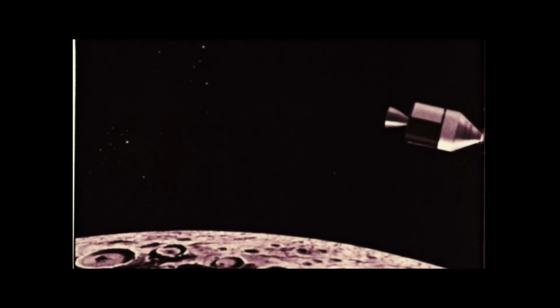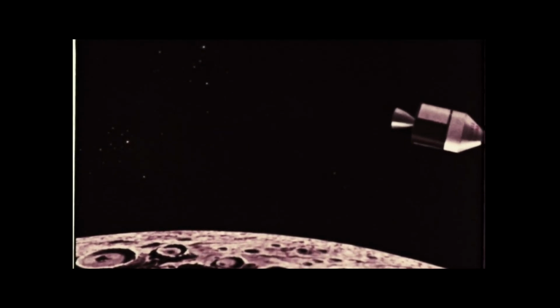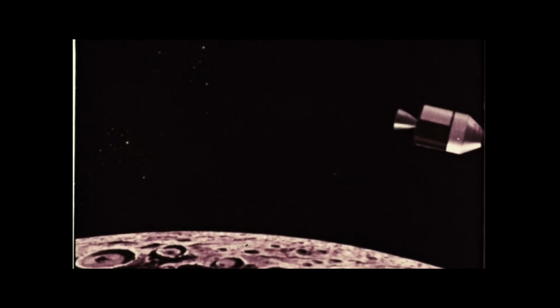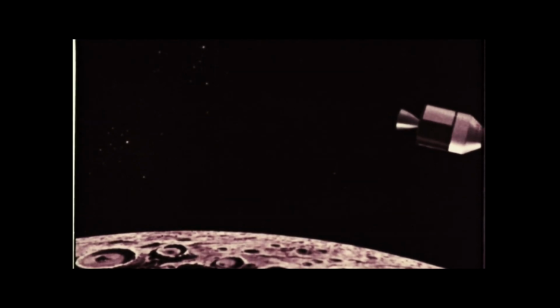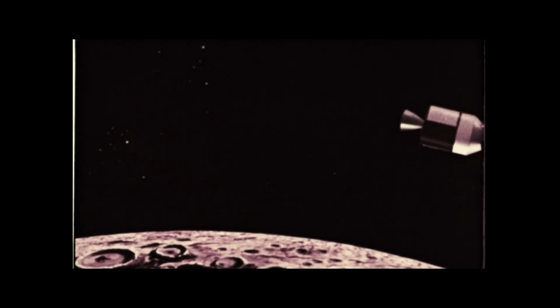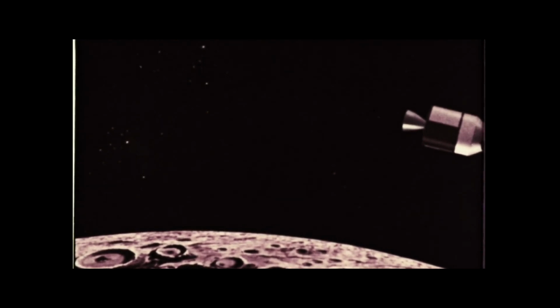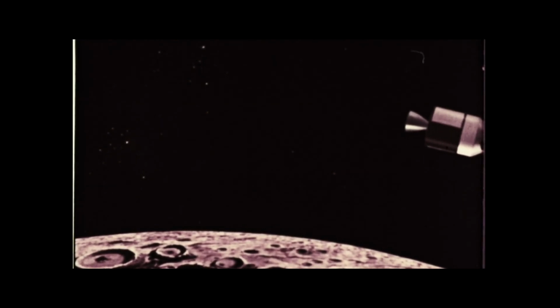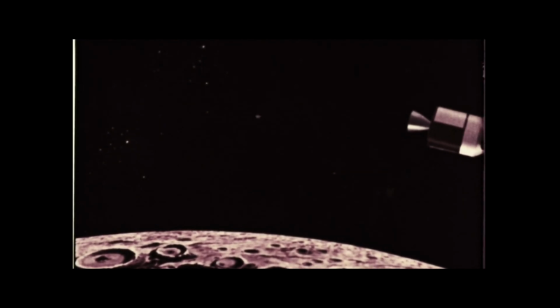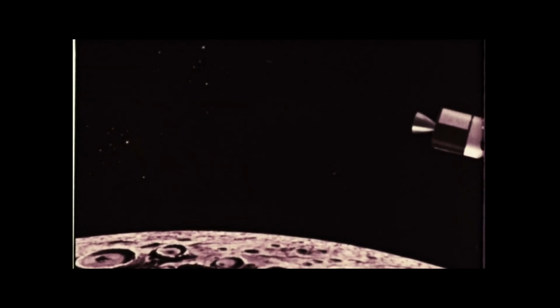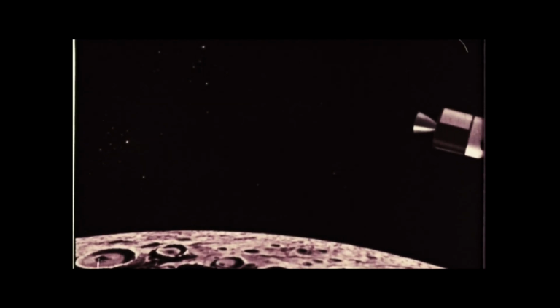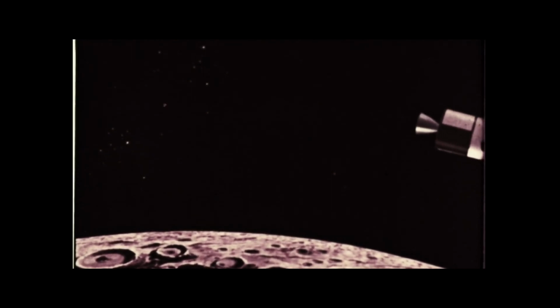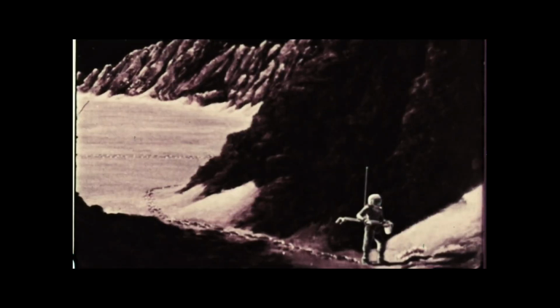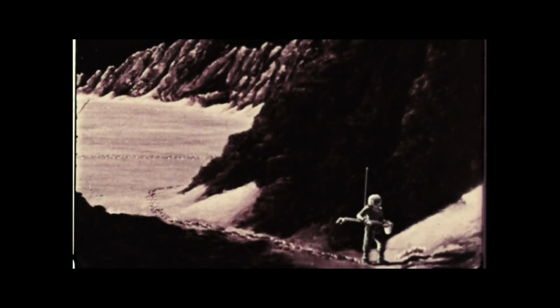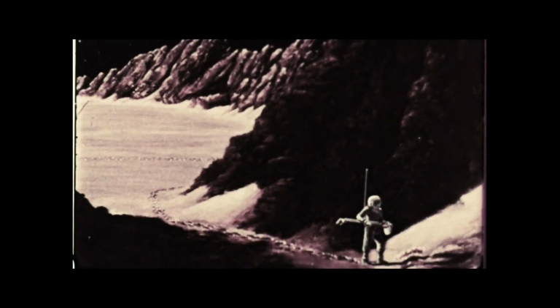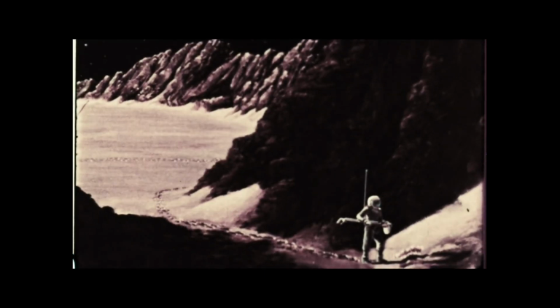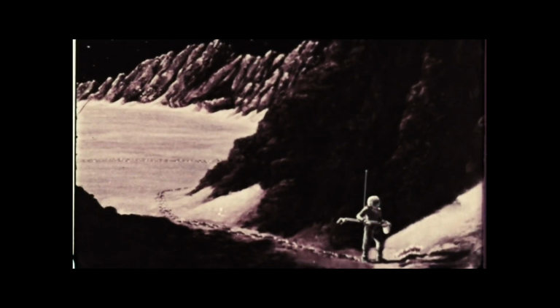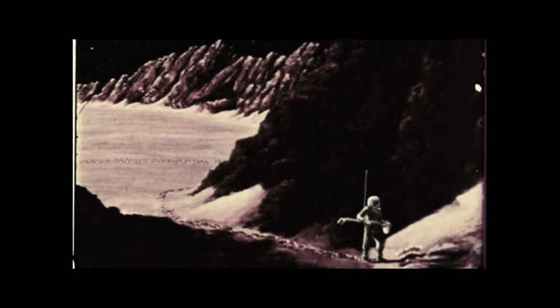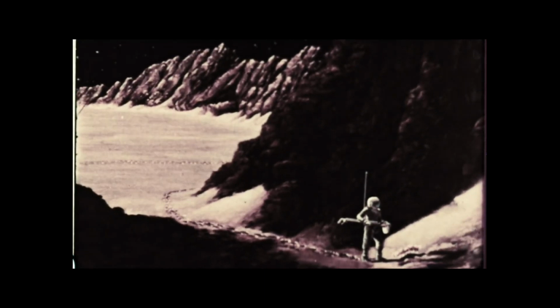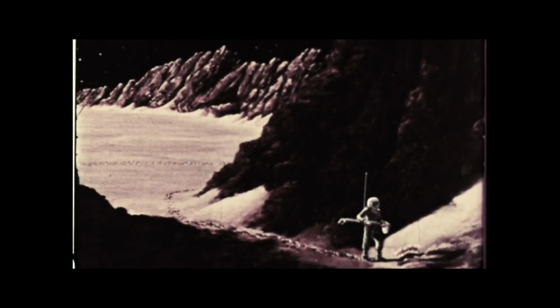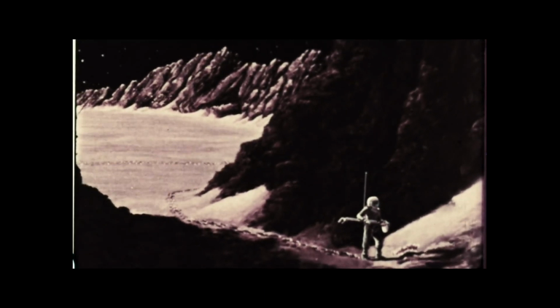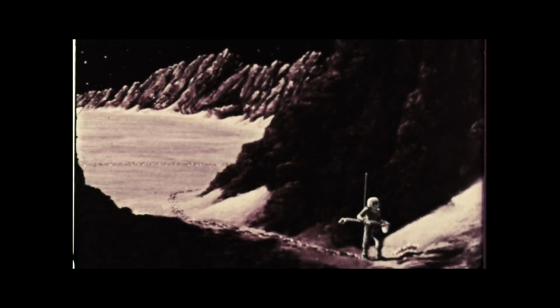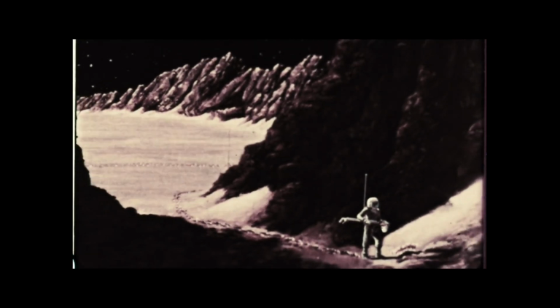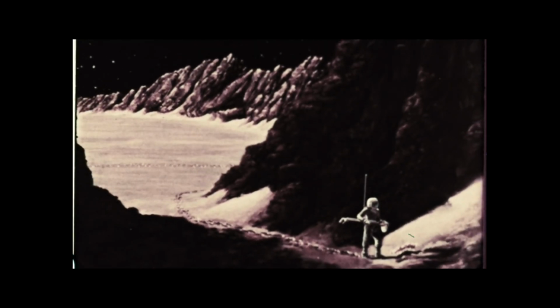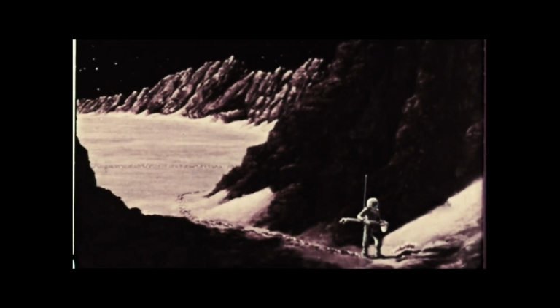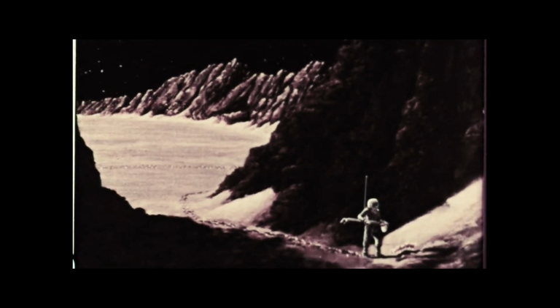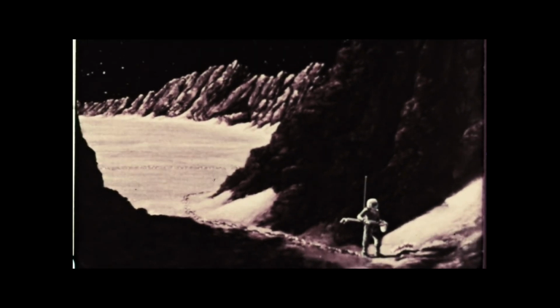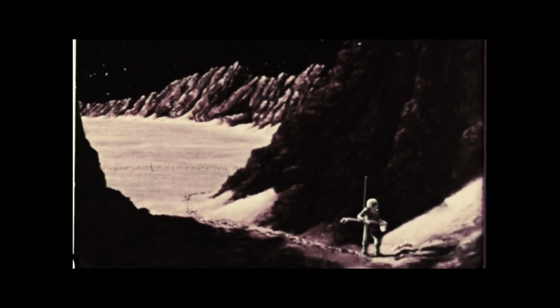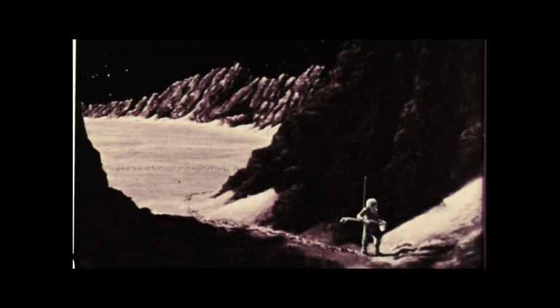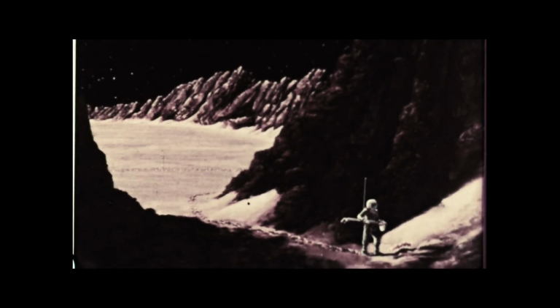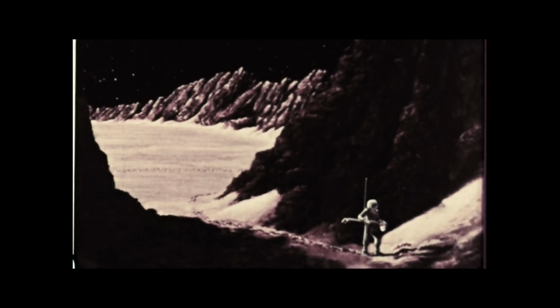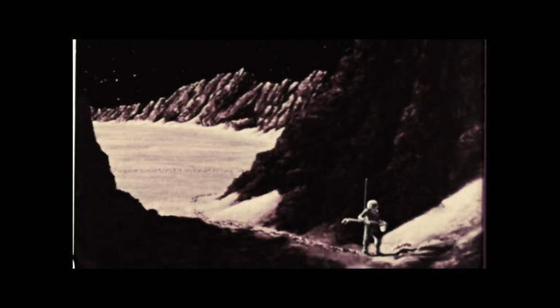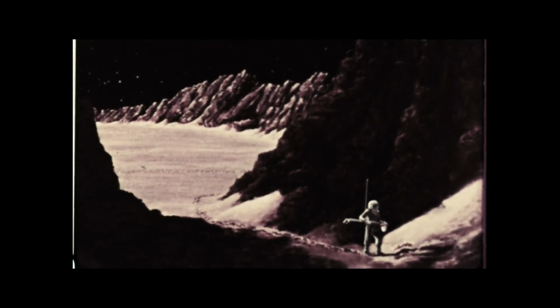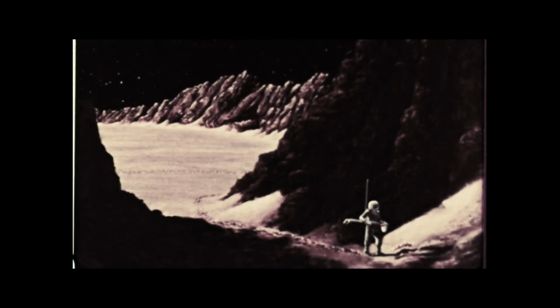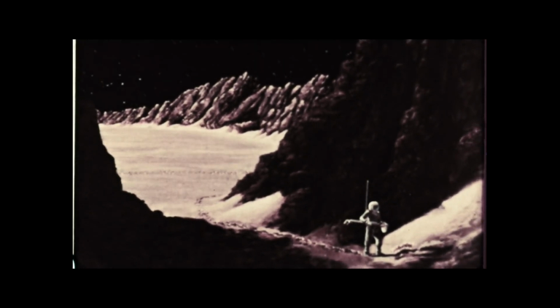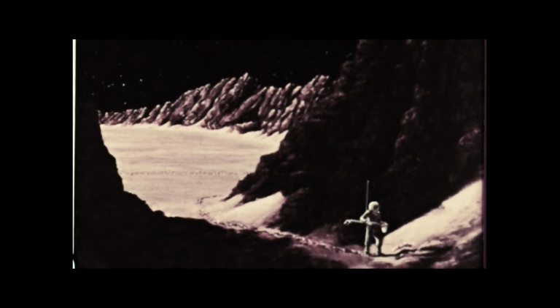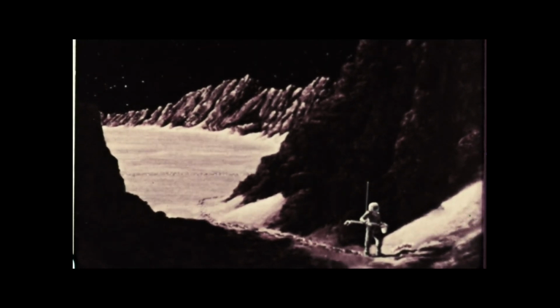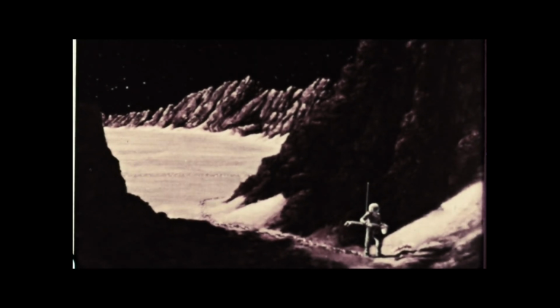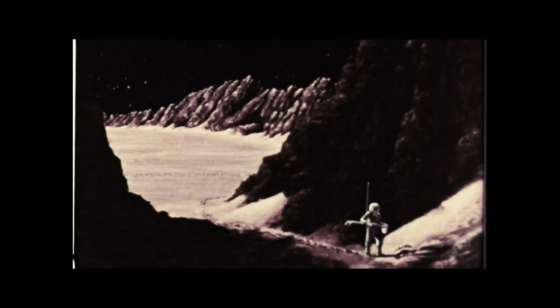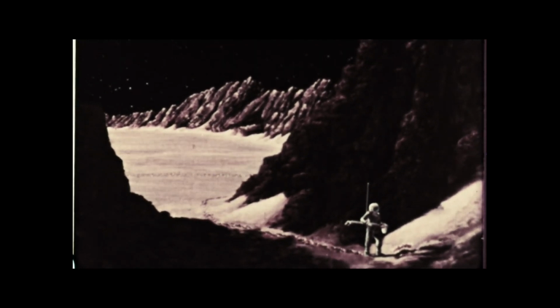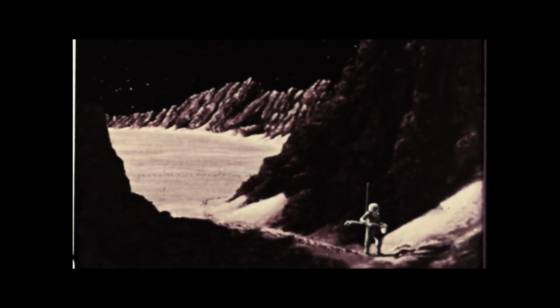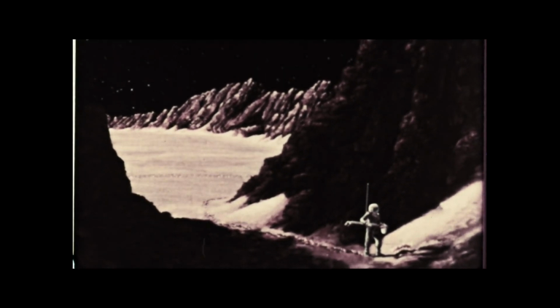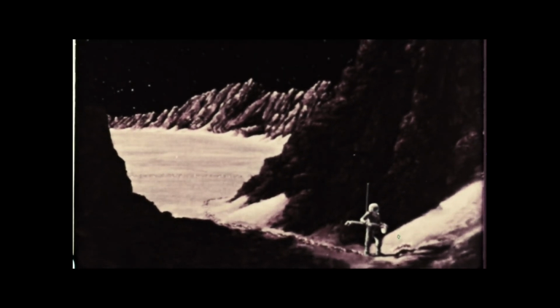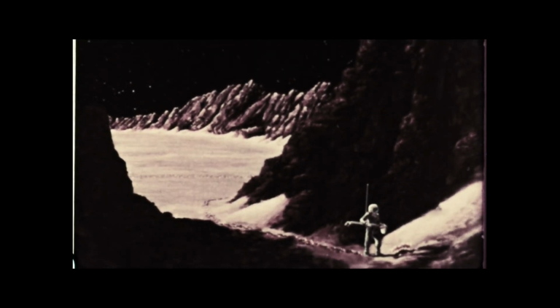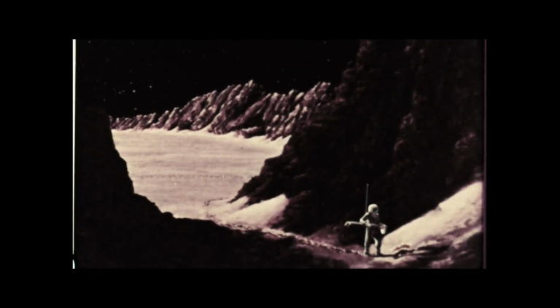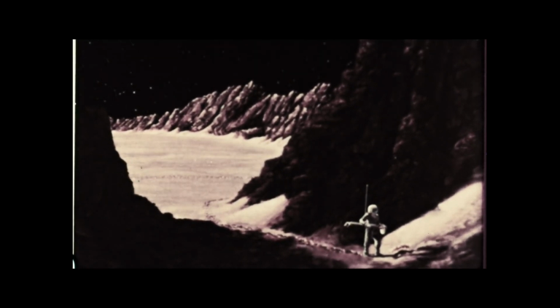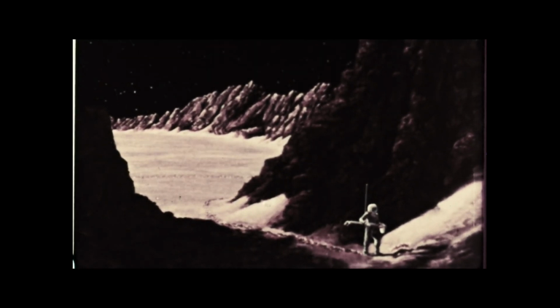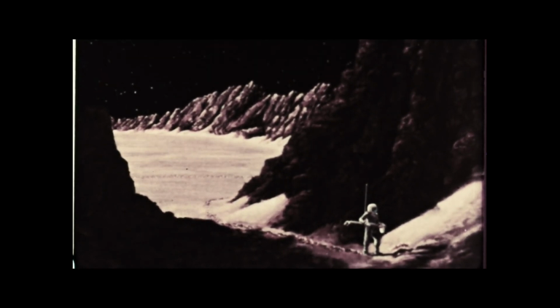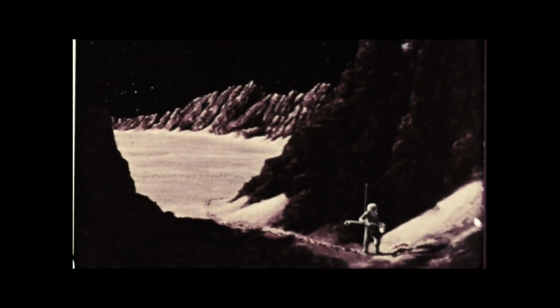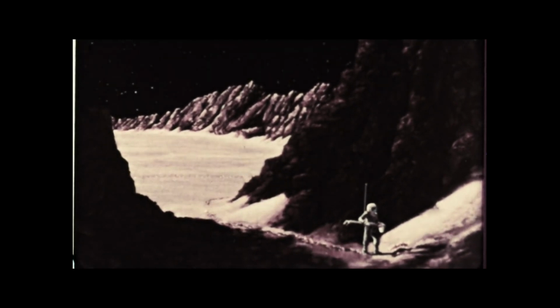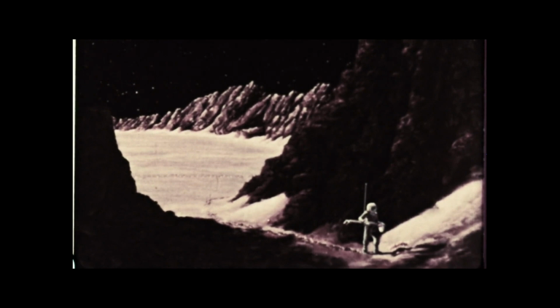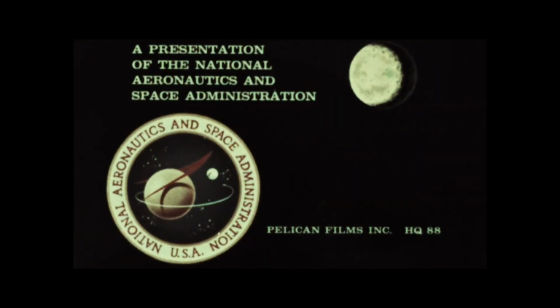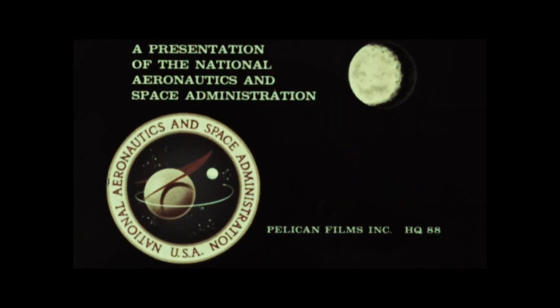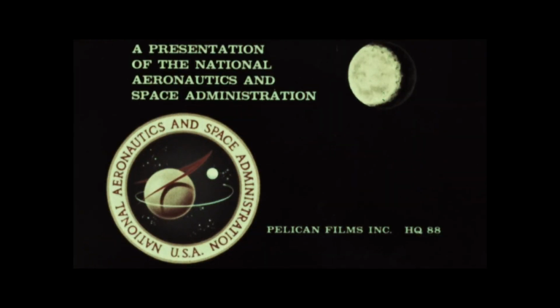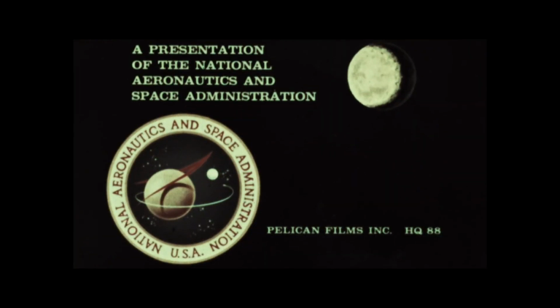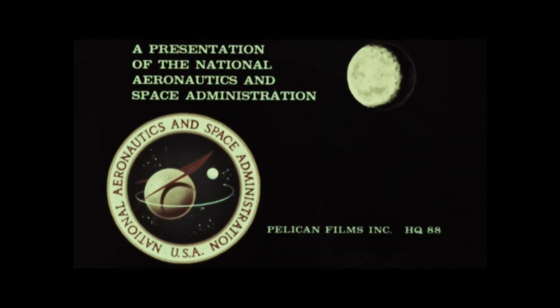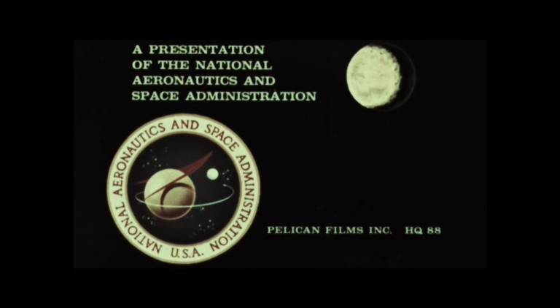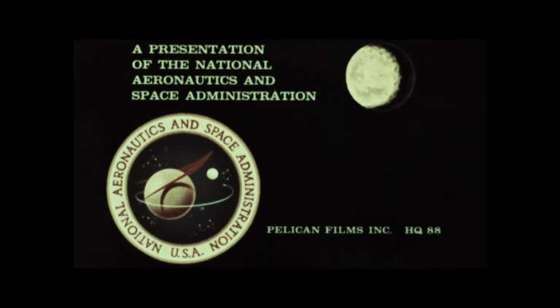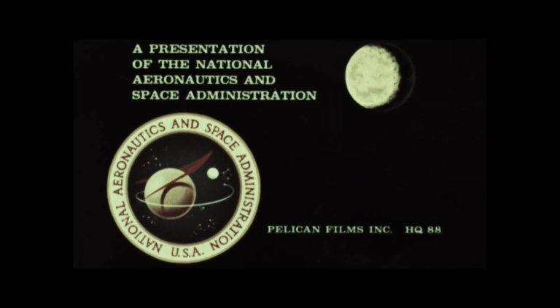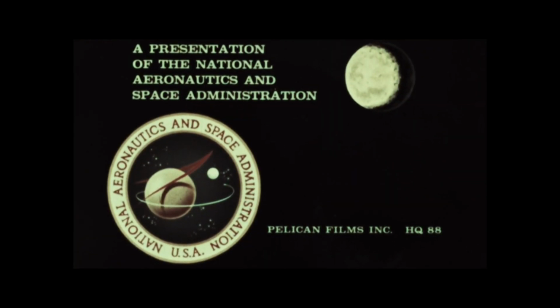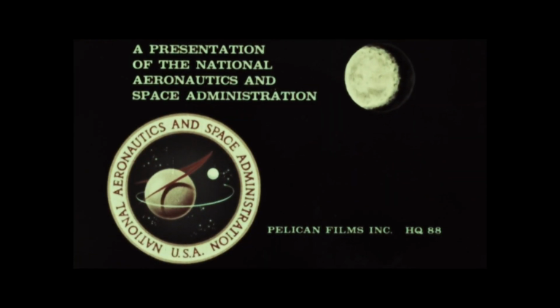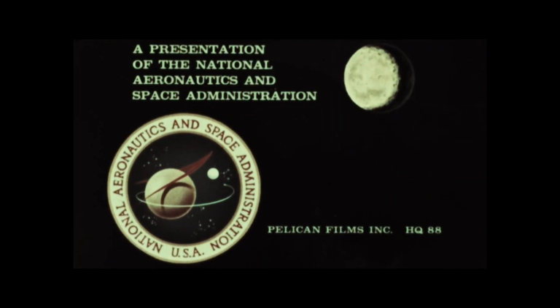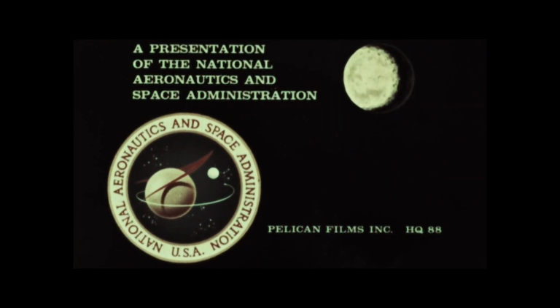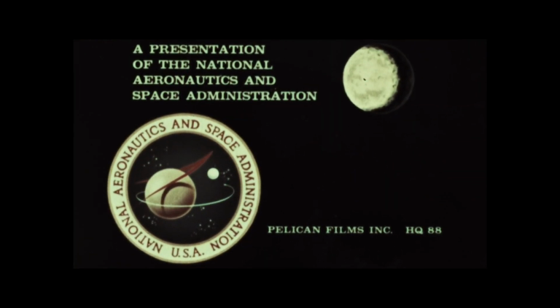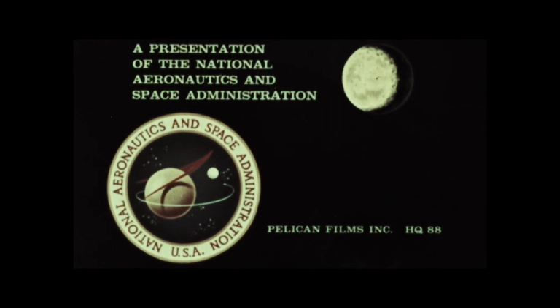Thus, thanks to the brilliant minds of NASA, the age-old dream of going to the moon will soon be achieved.